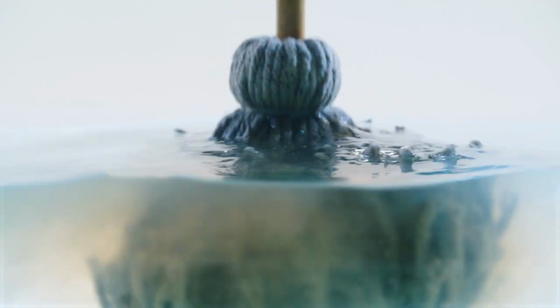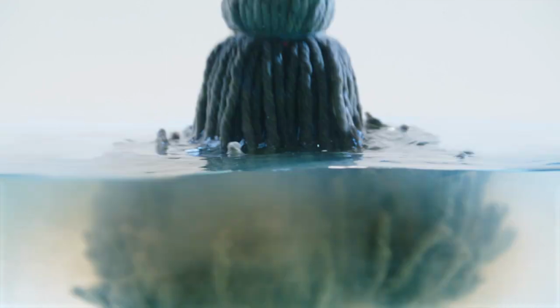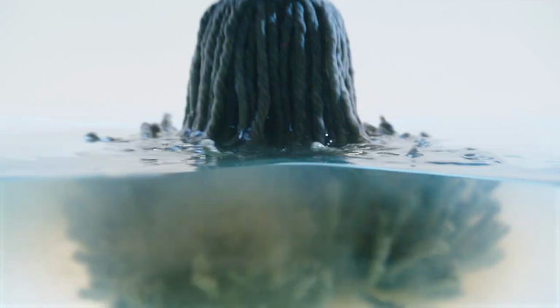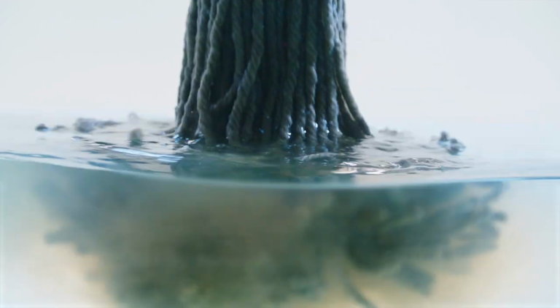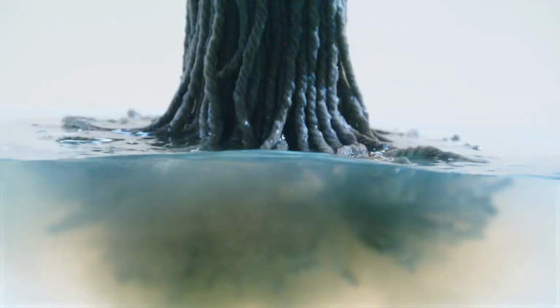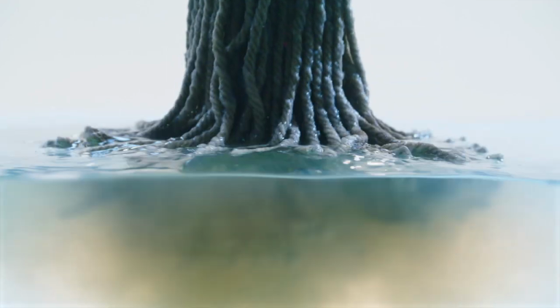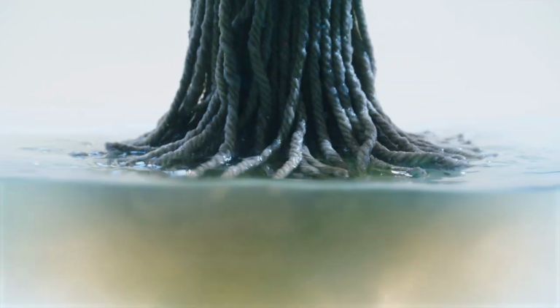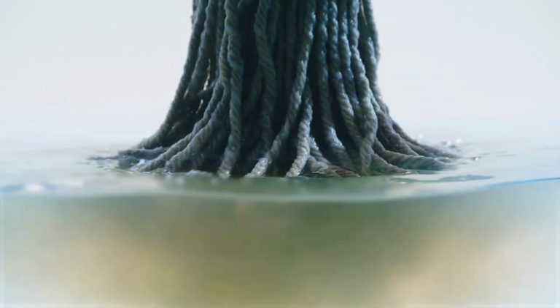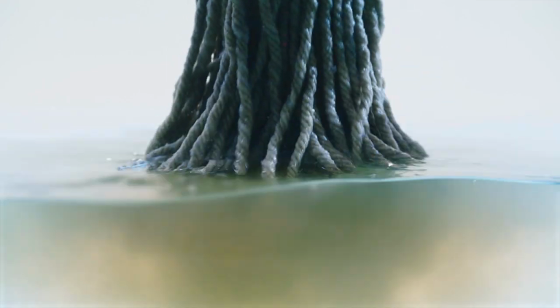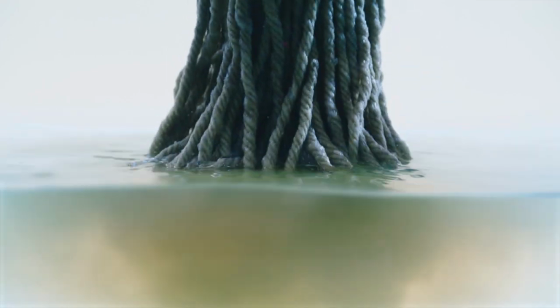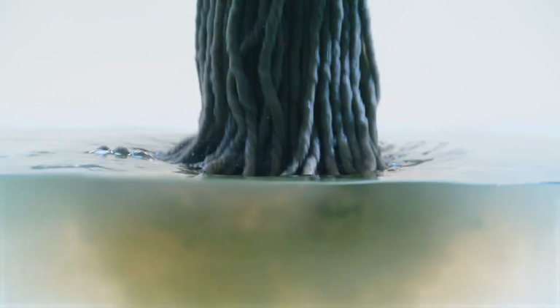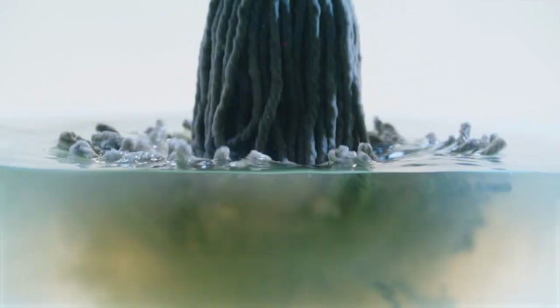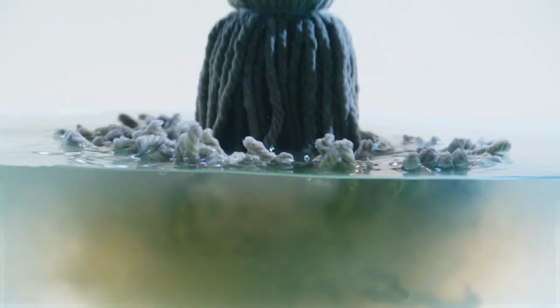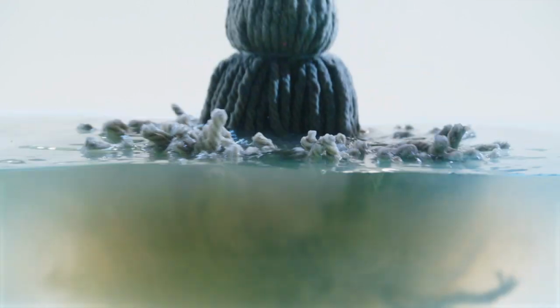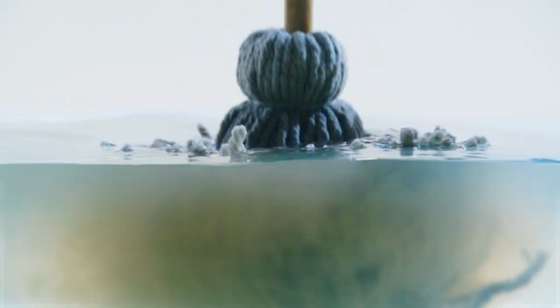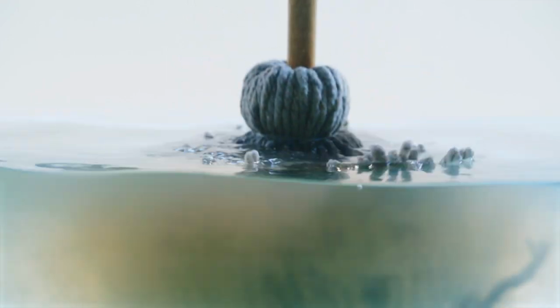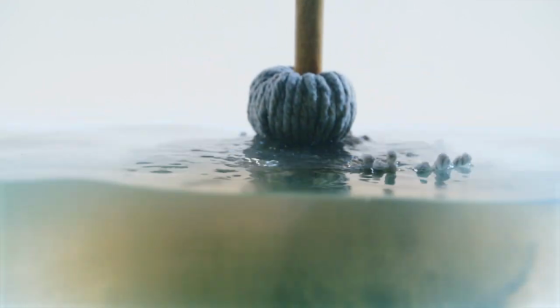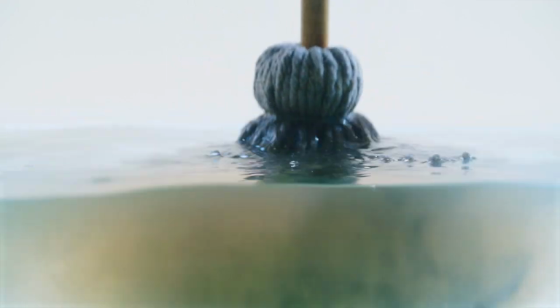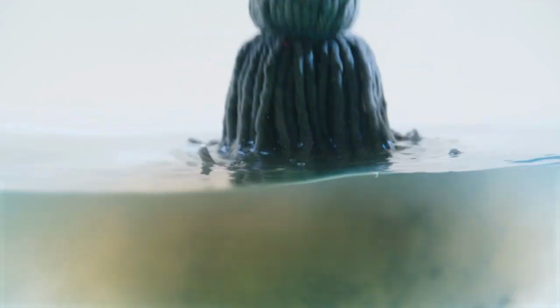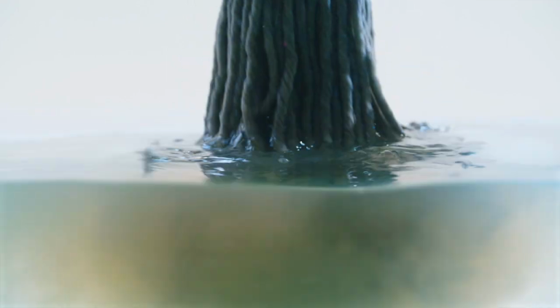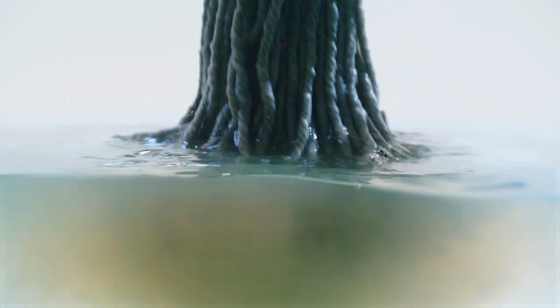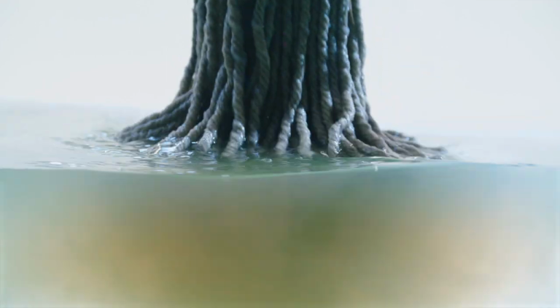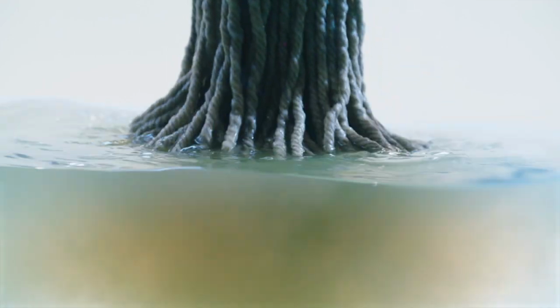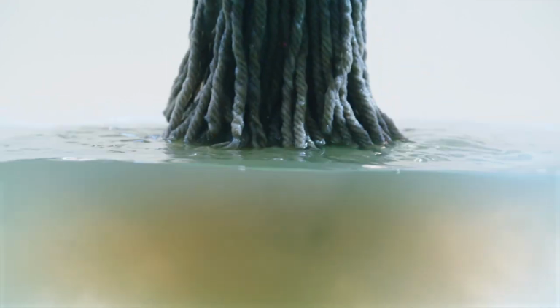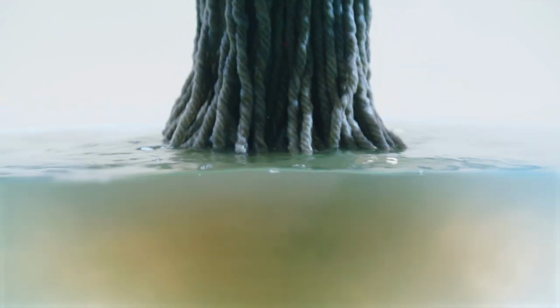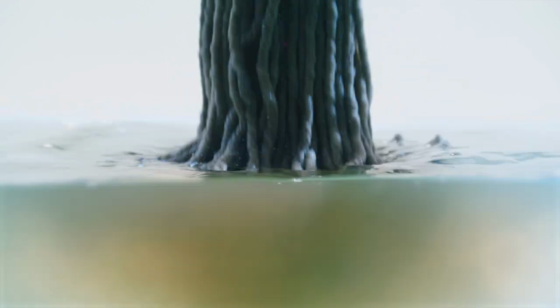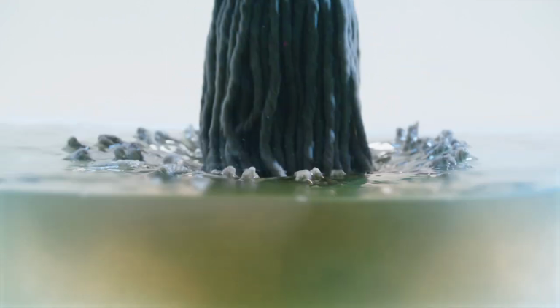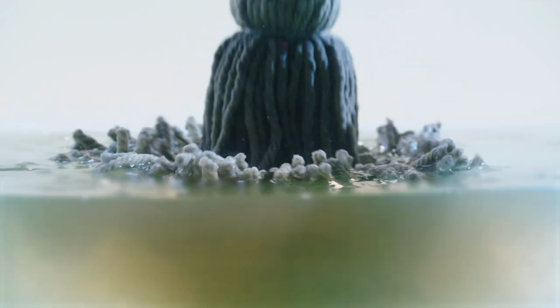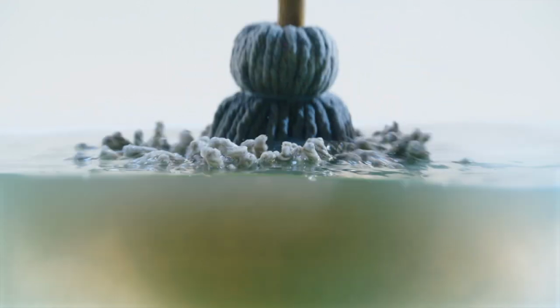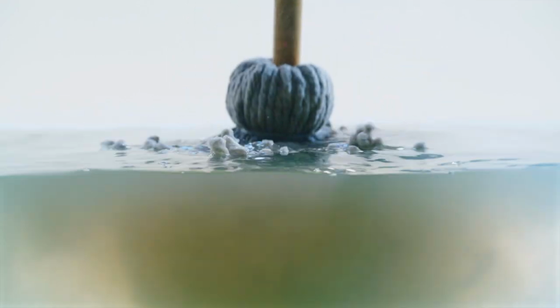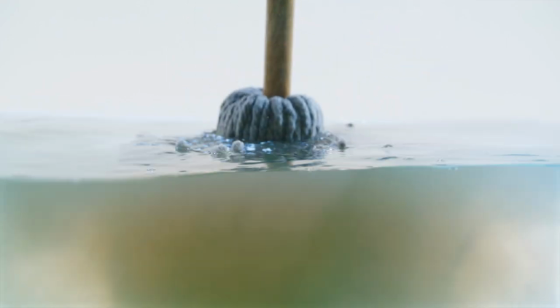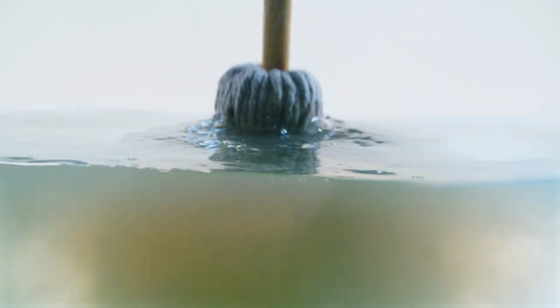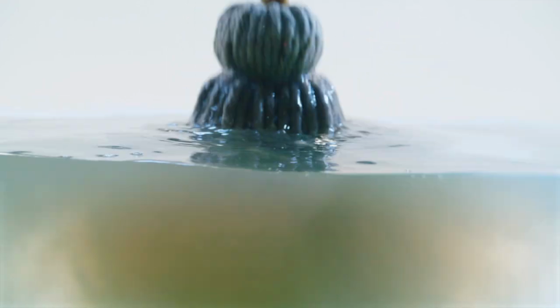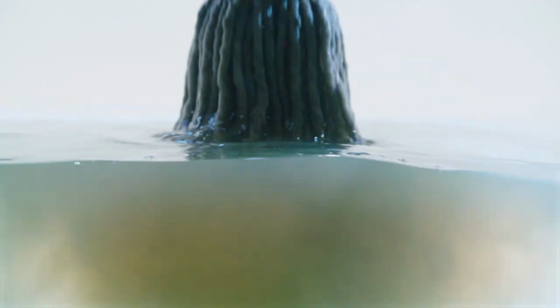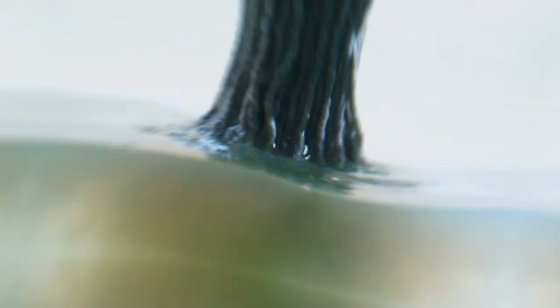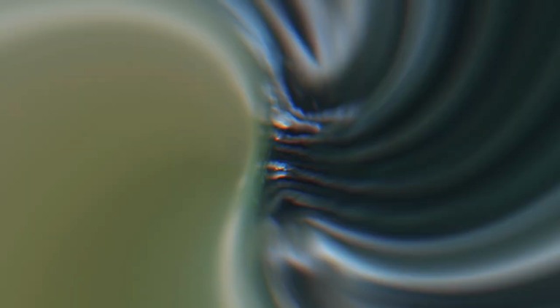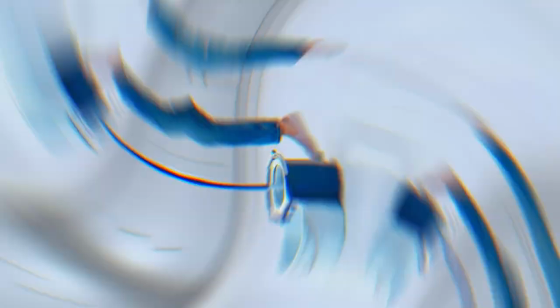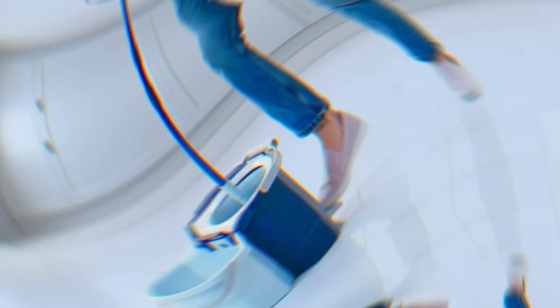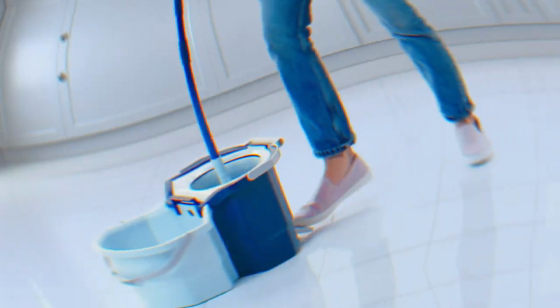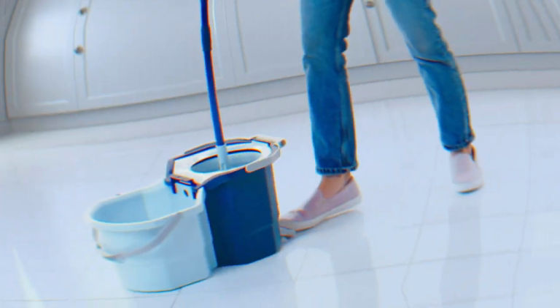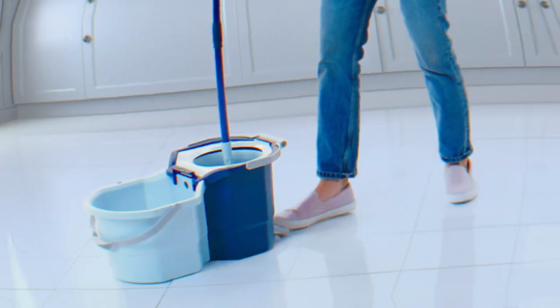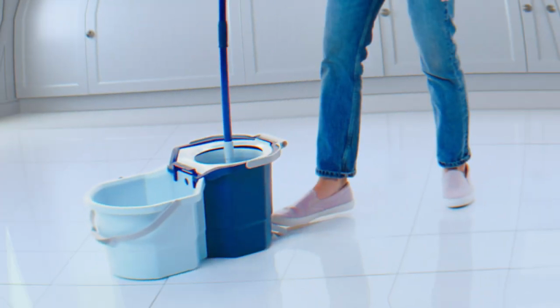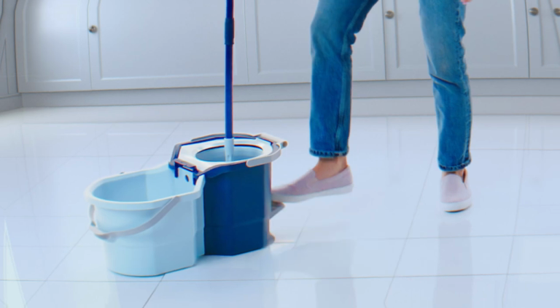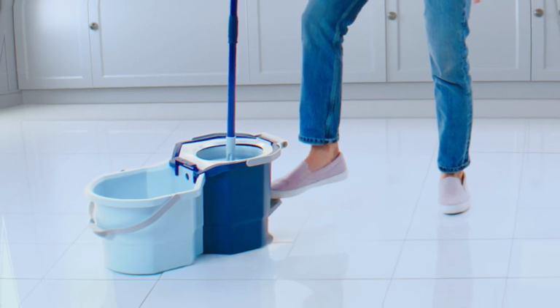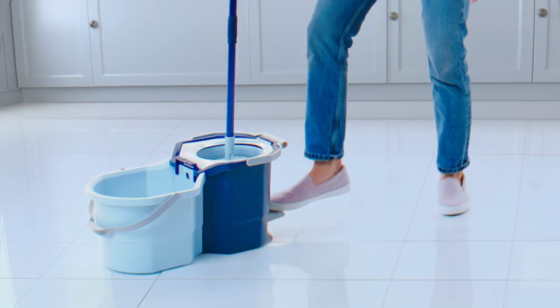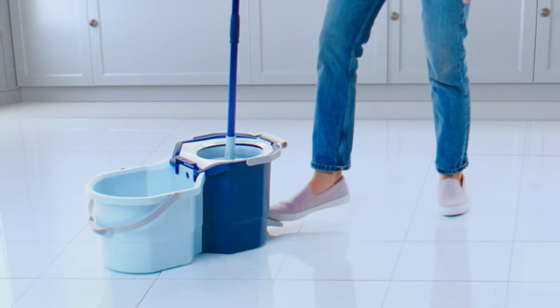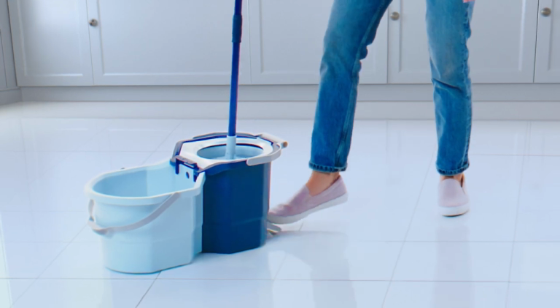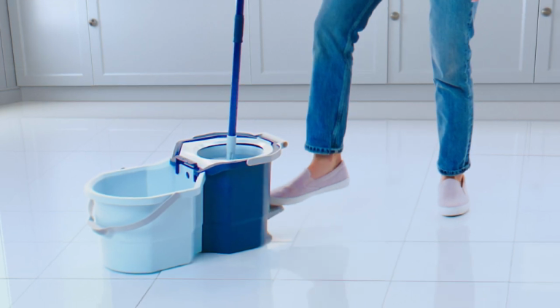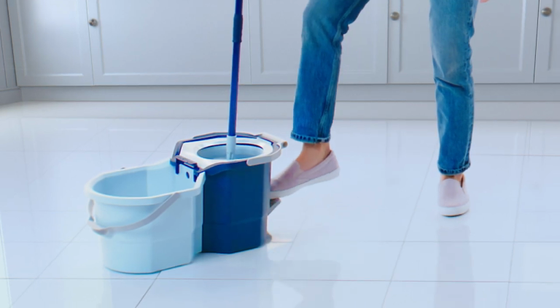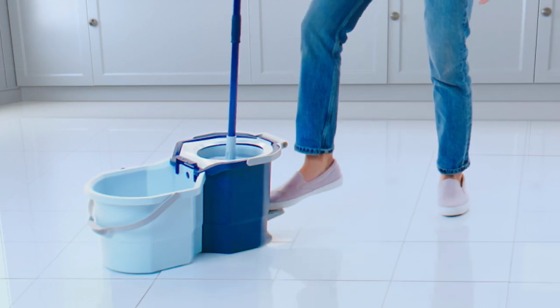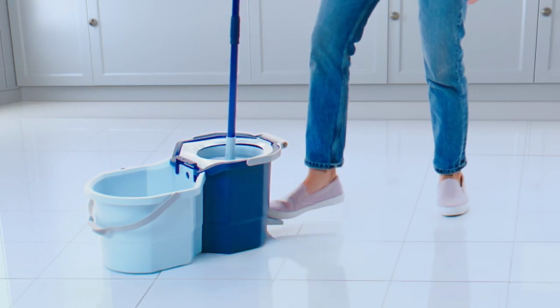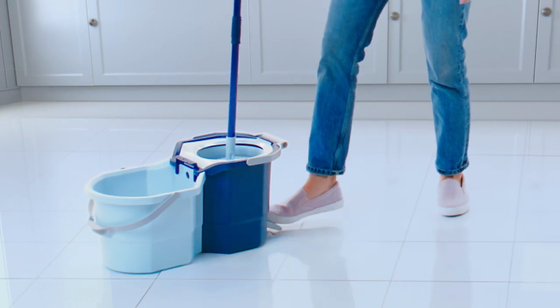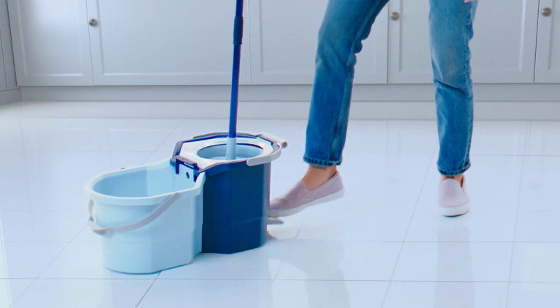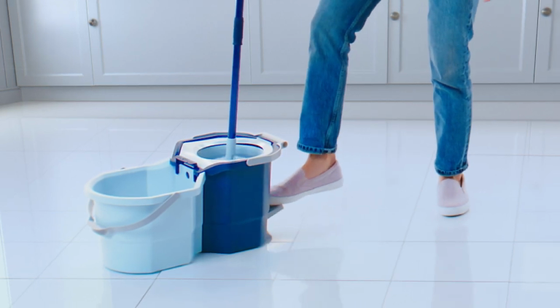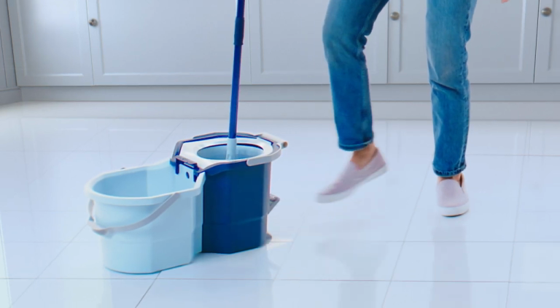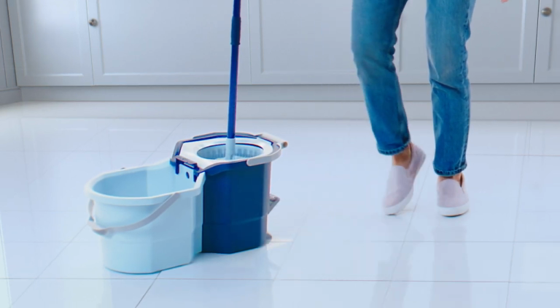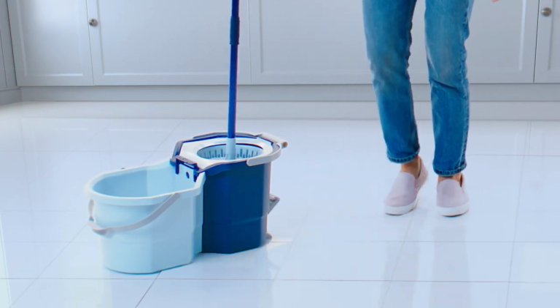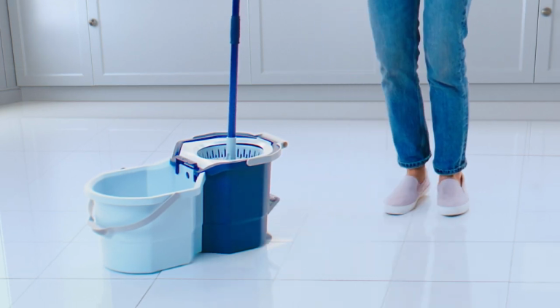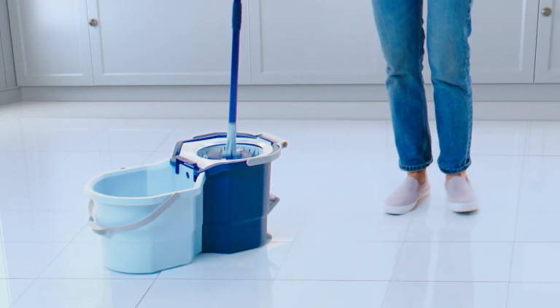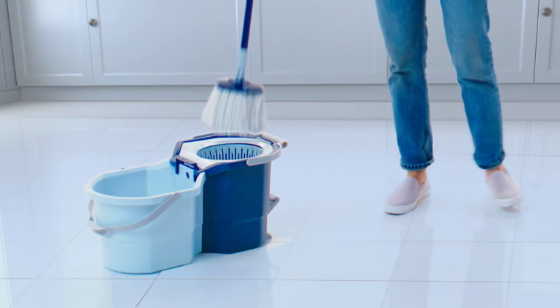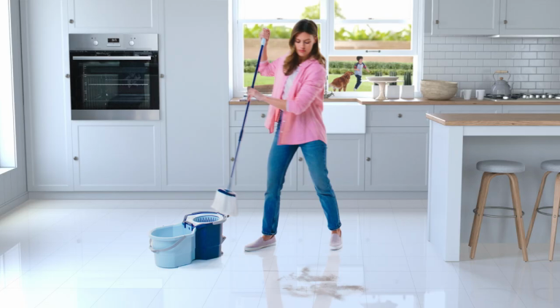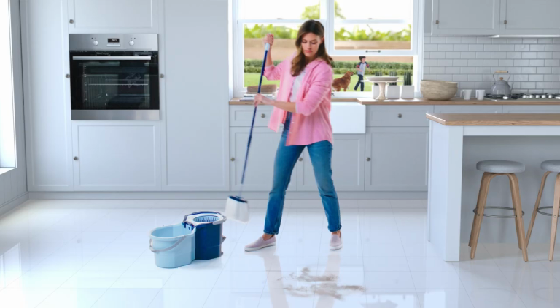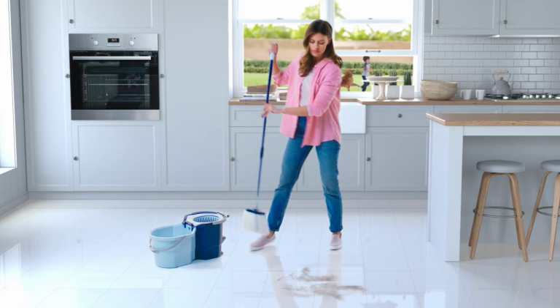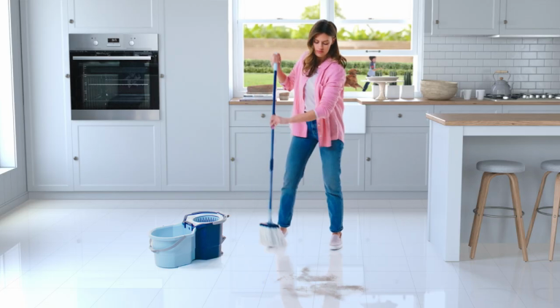It was time to turn the old way of mopping on its head. So we did, with the Clean Water Spin Mop from Casa Bella.